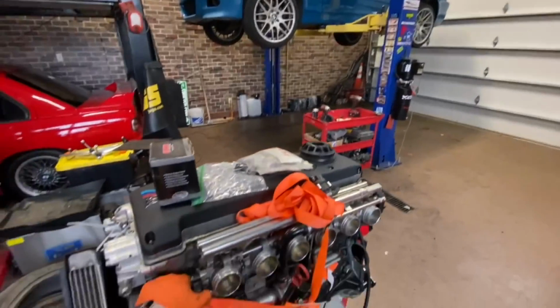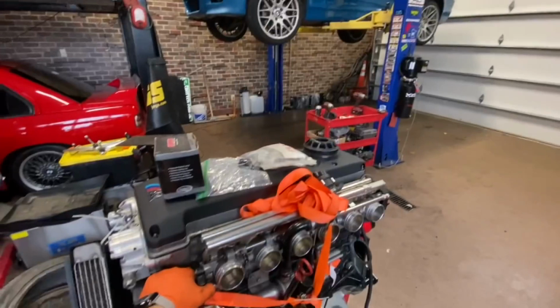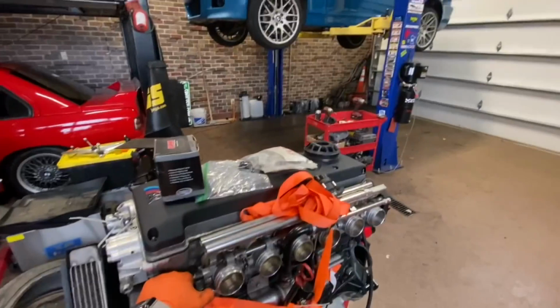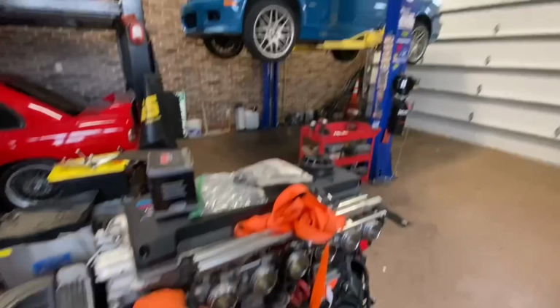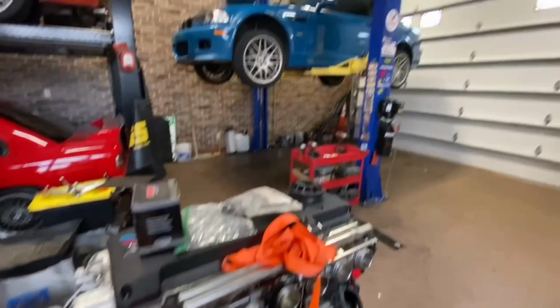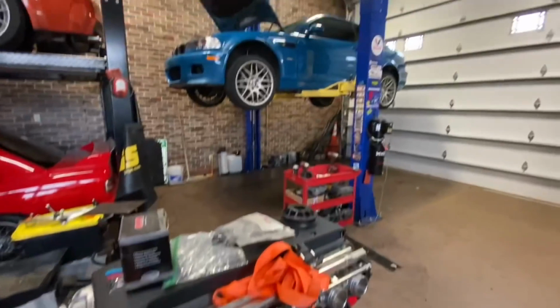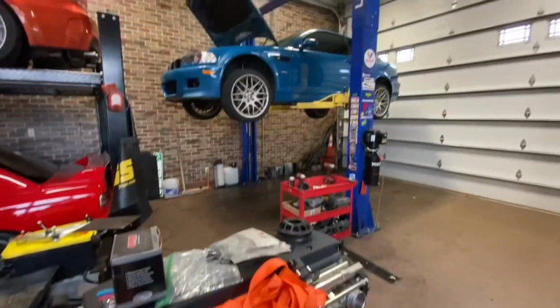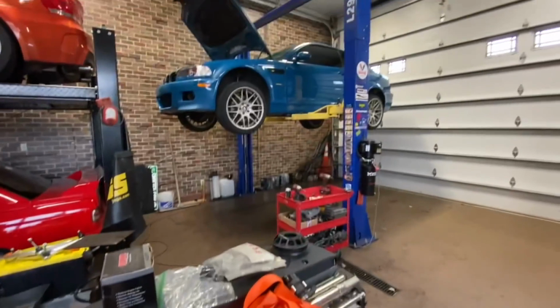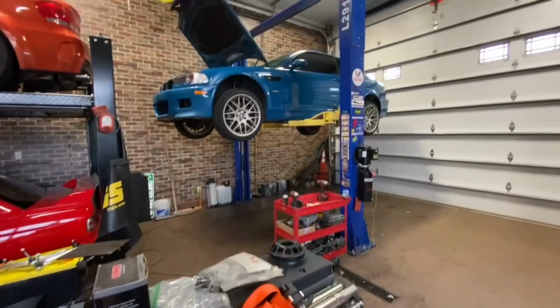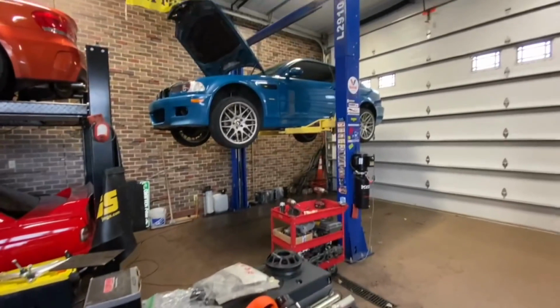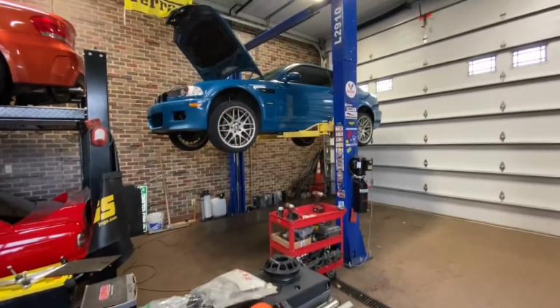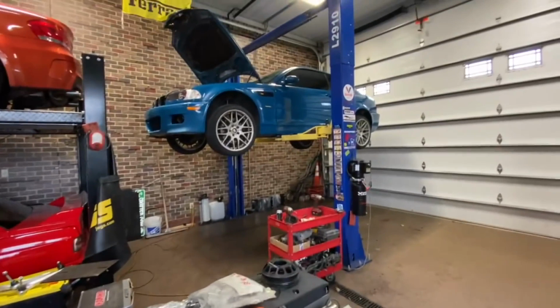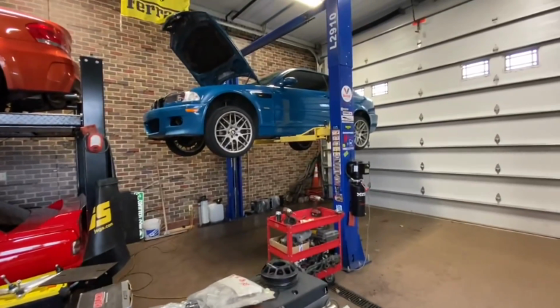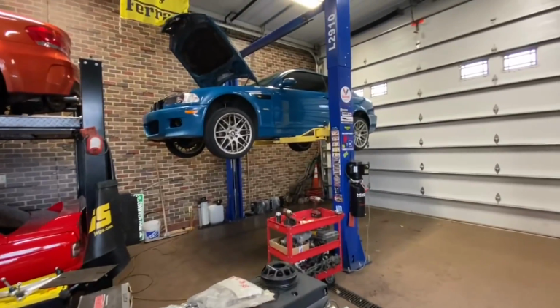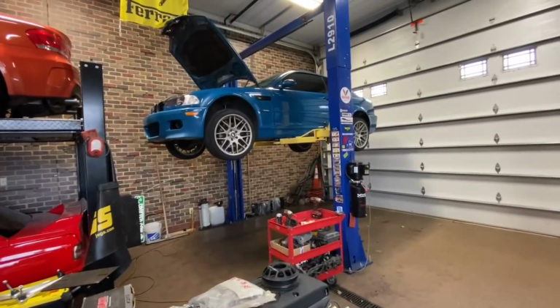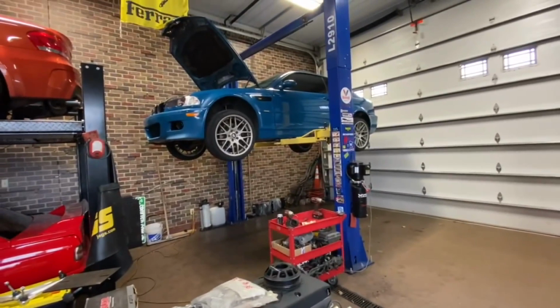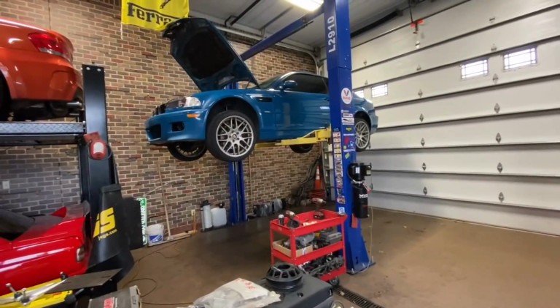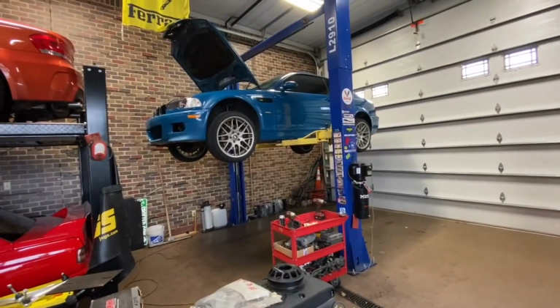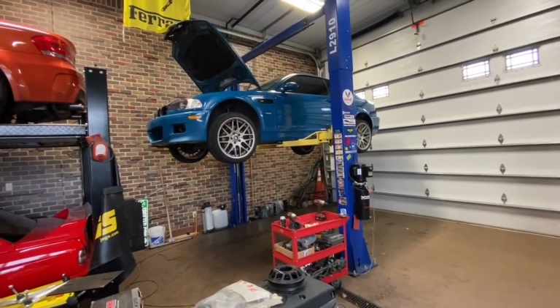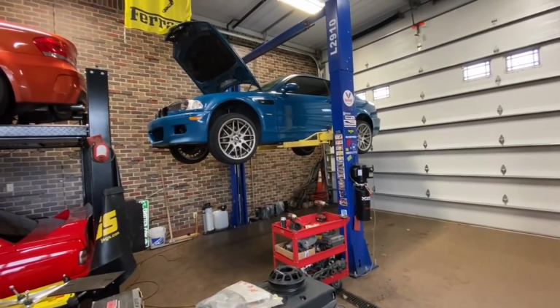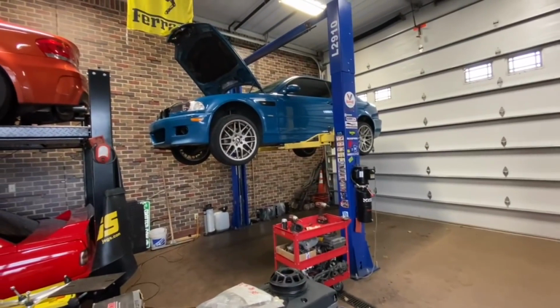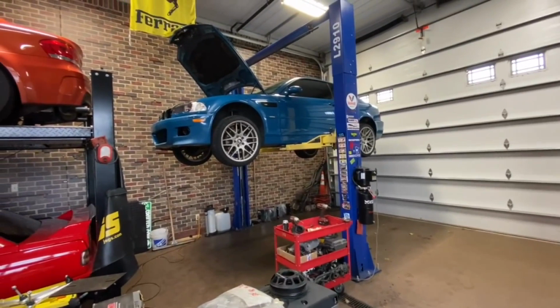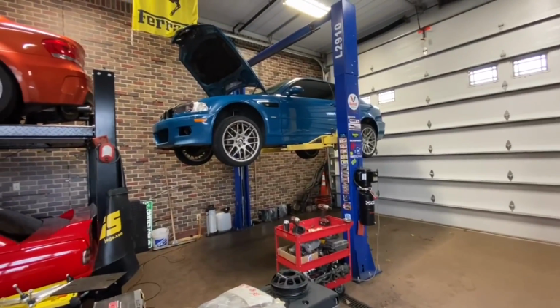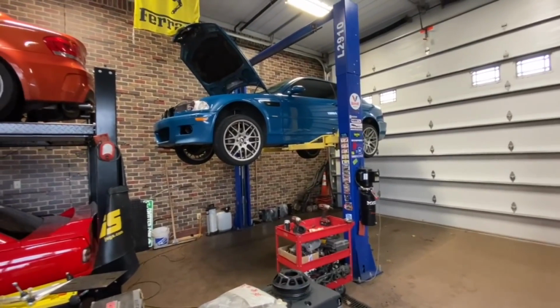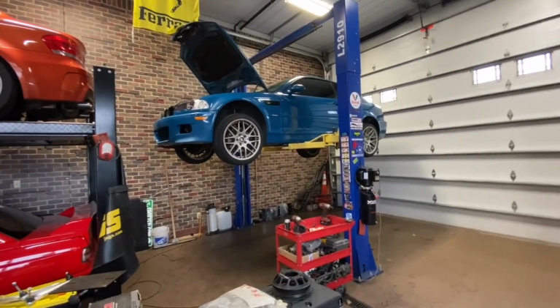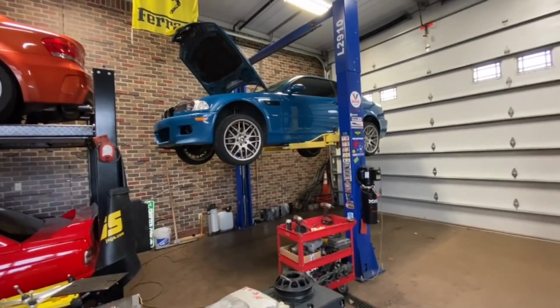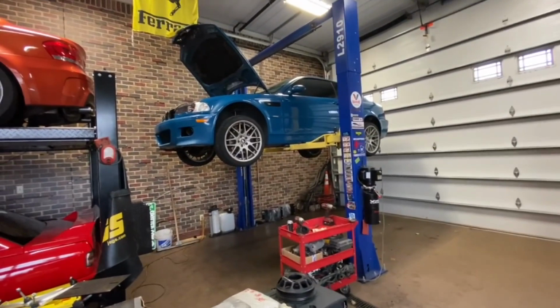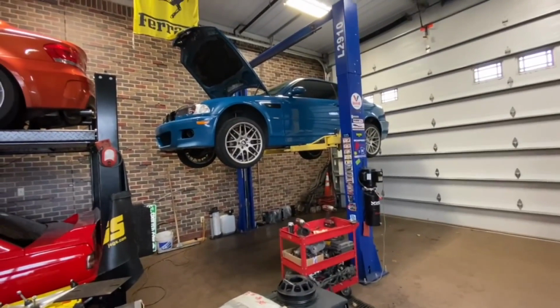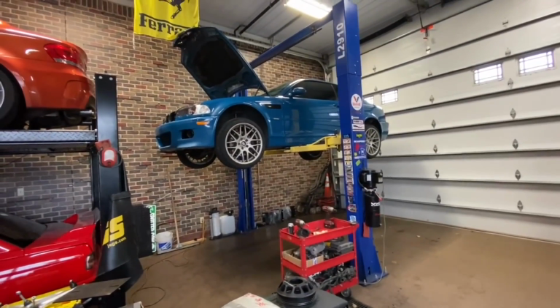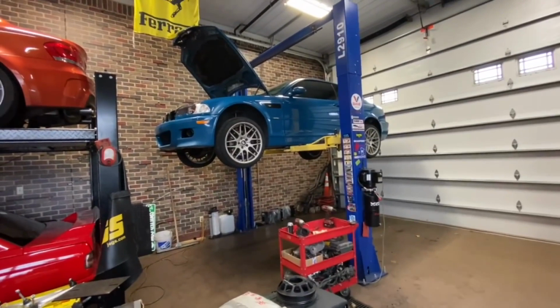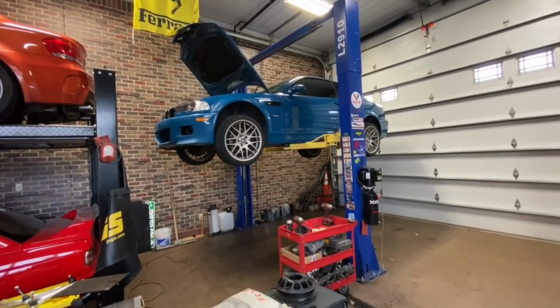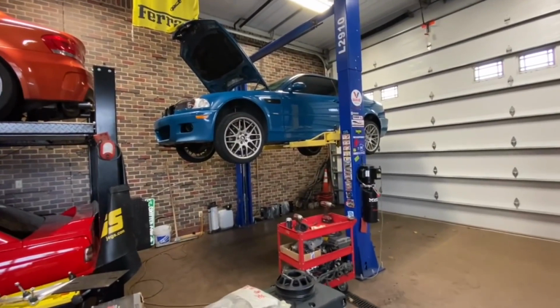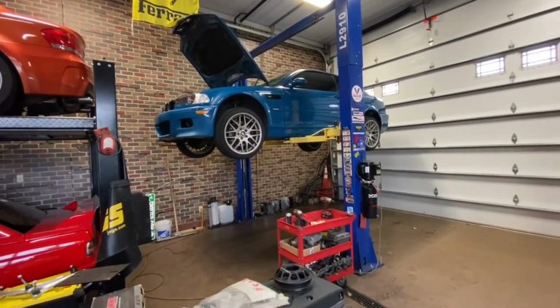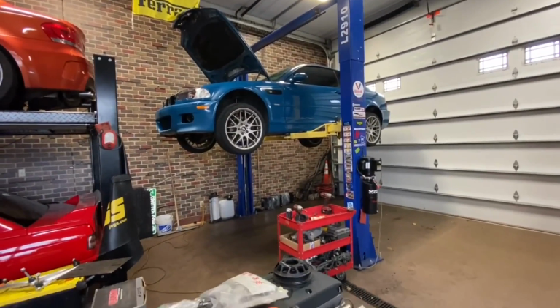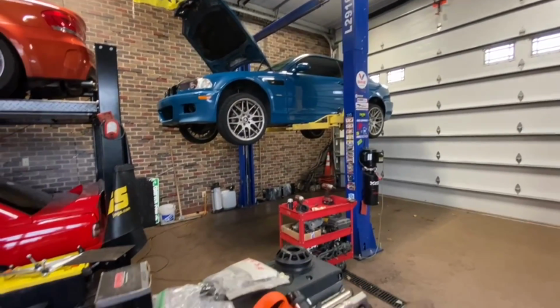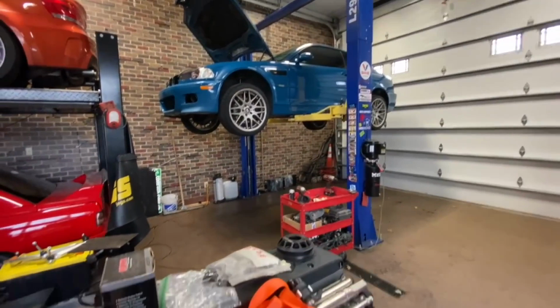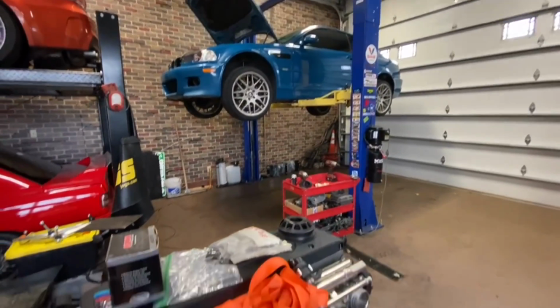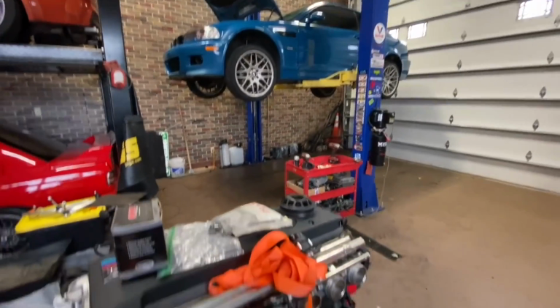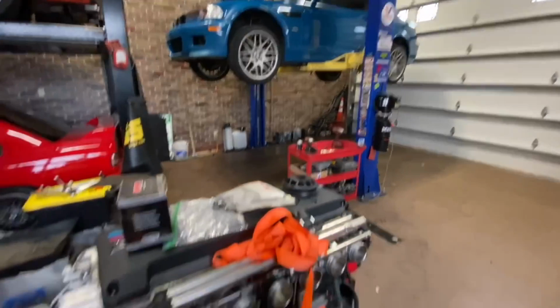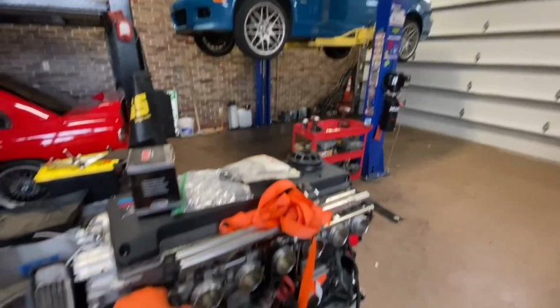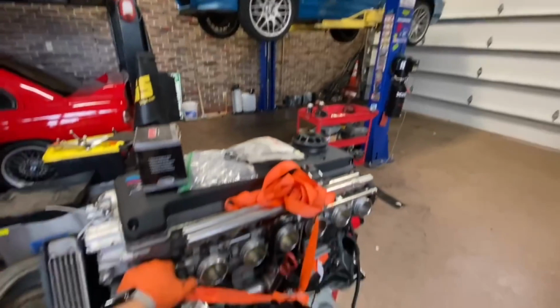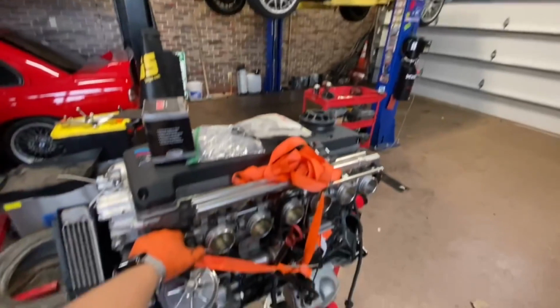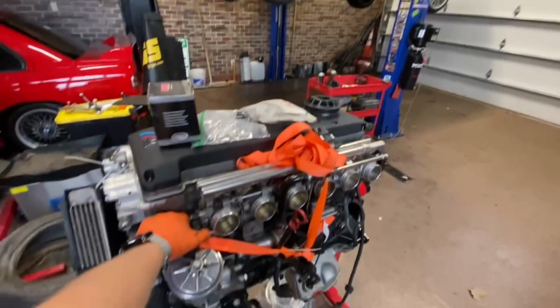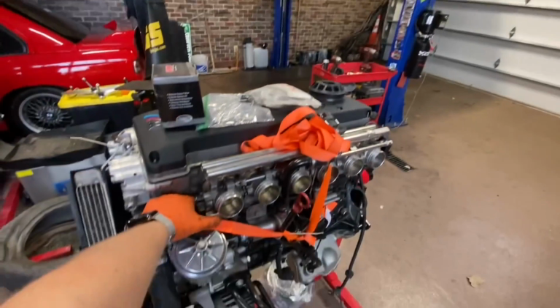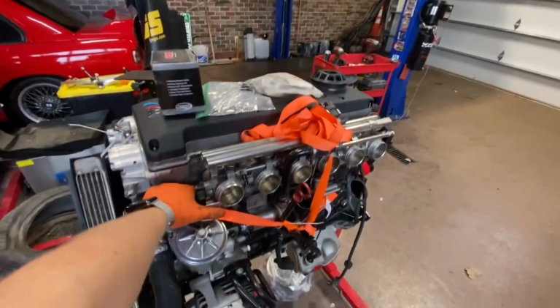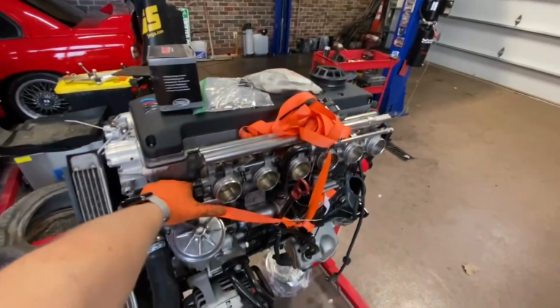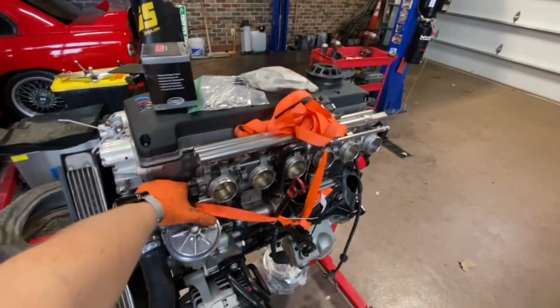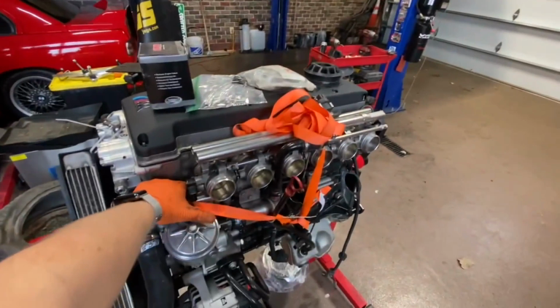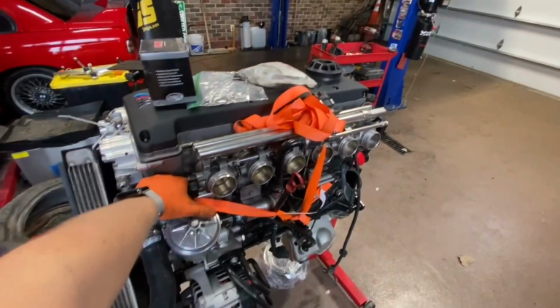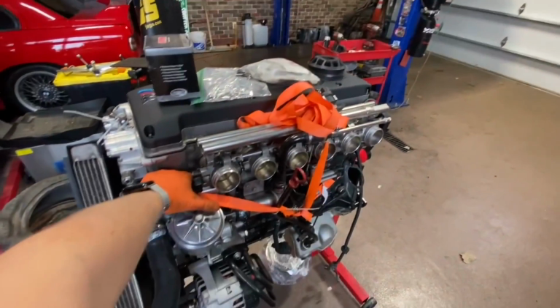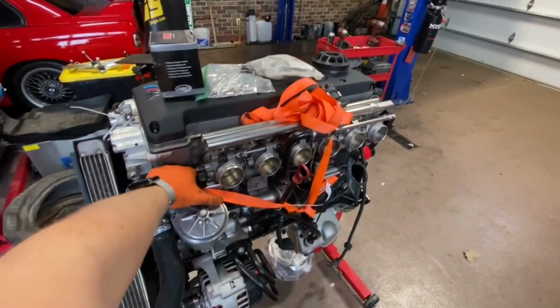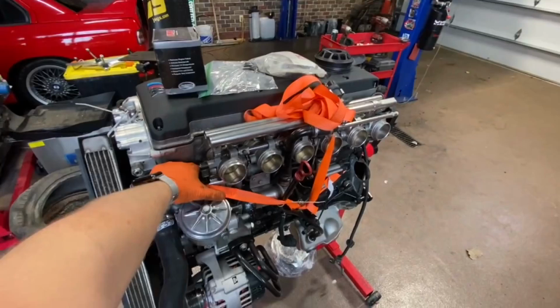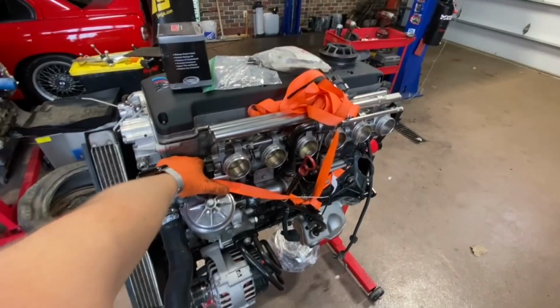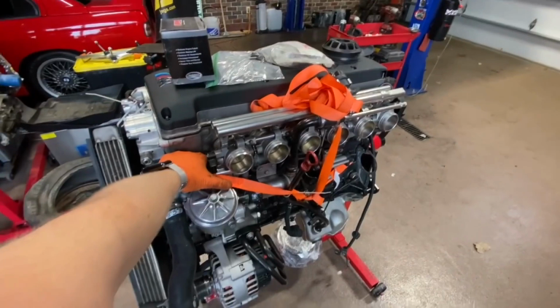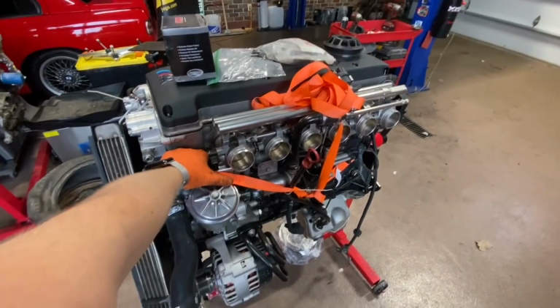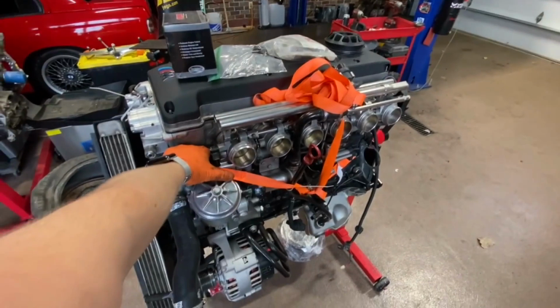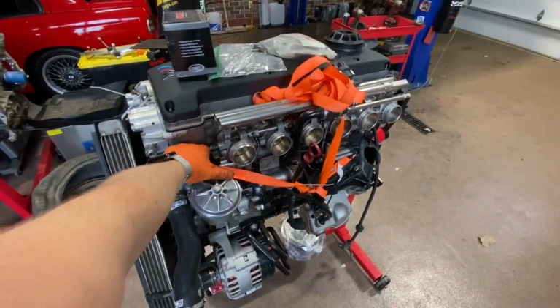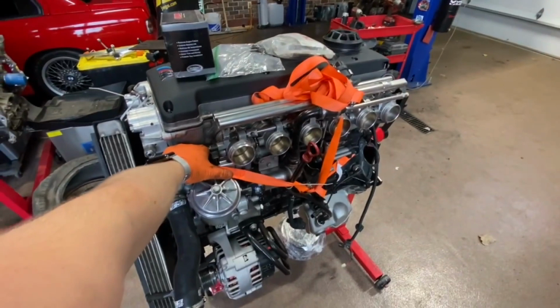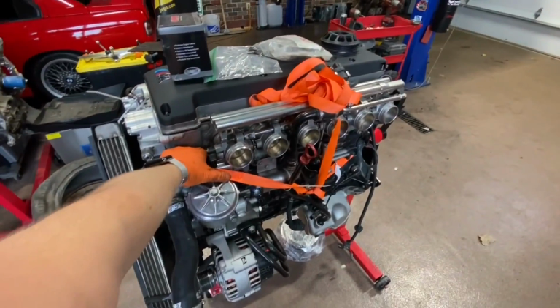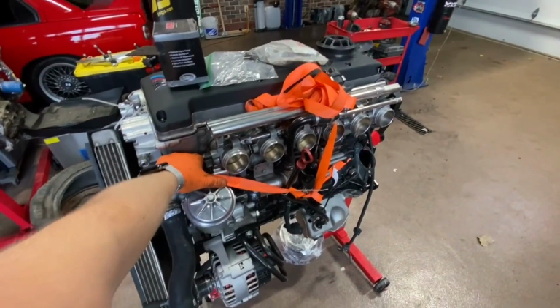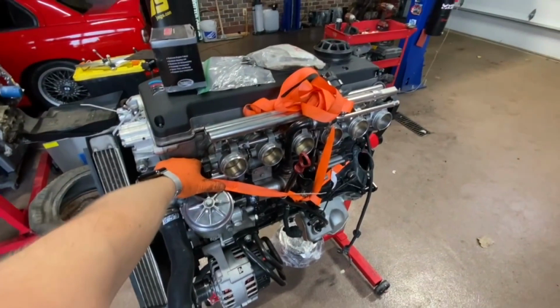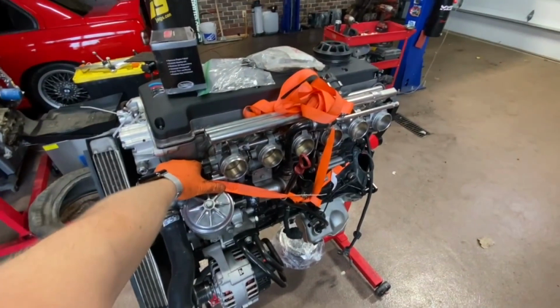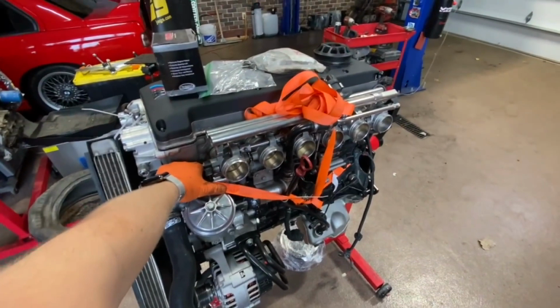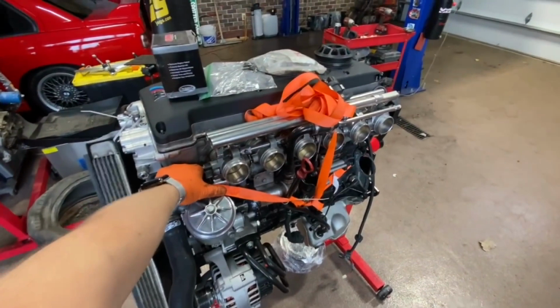My plan for today is just to remove enough stuff so the car isn't drivable, so I have to finish it. The plan is to get this thing slotted in.